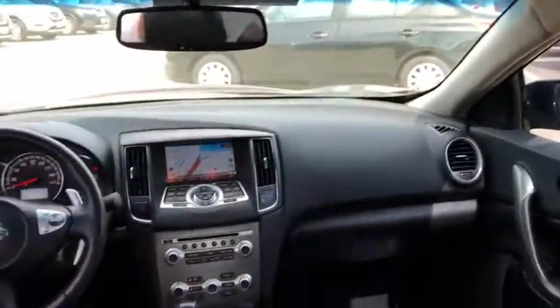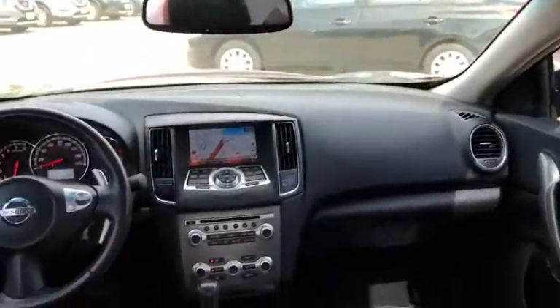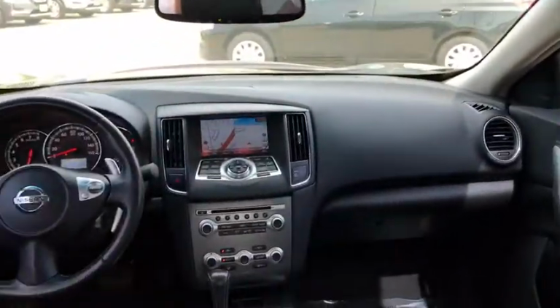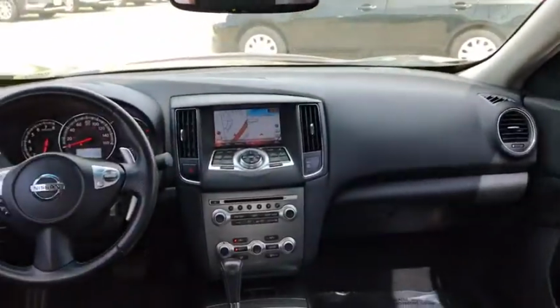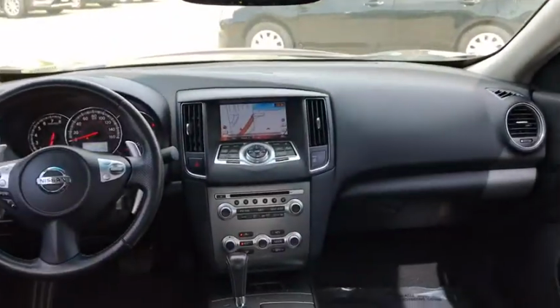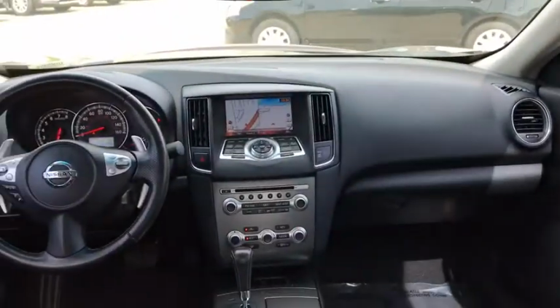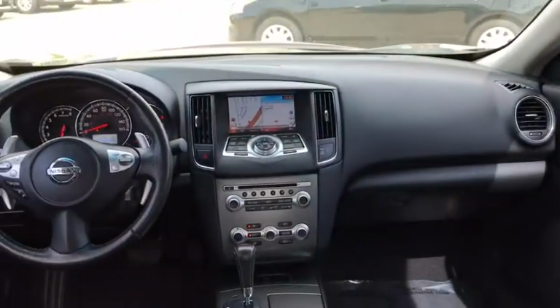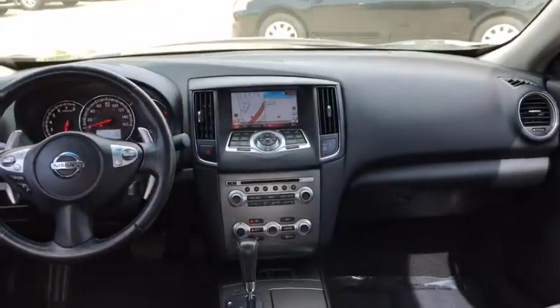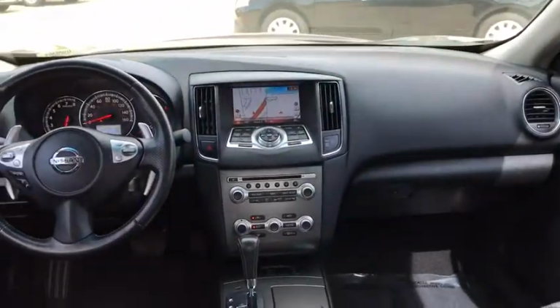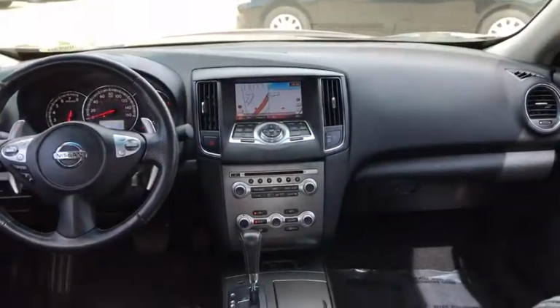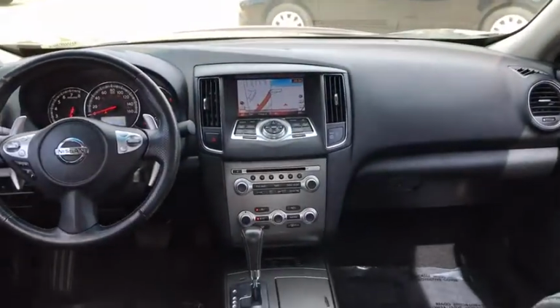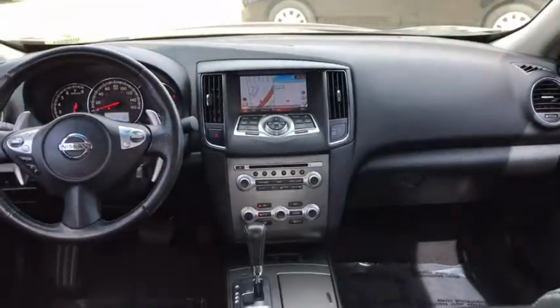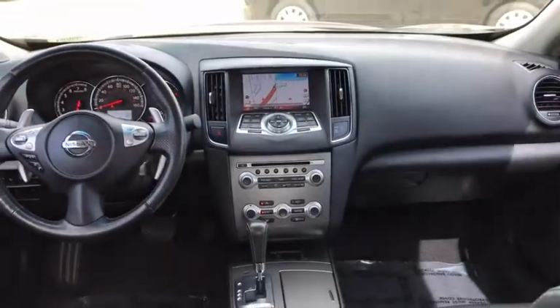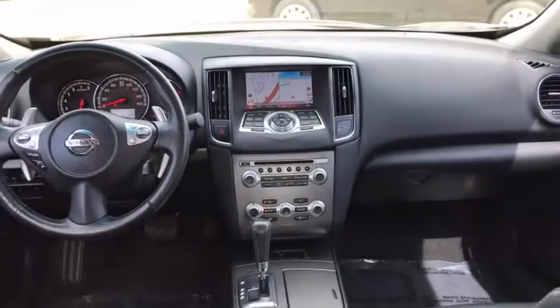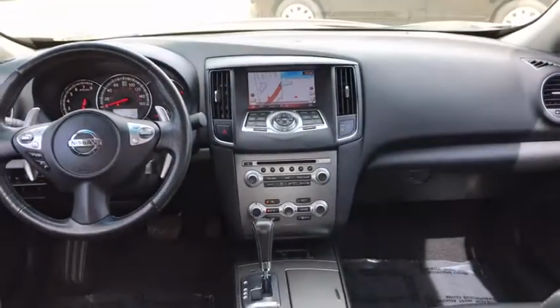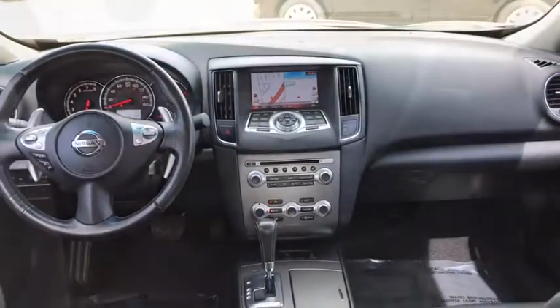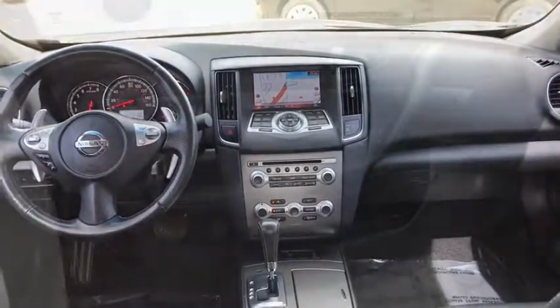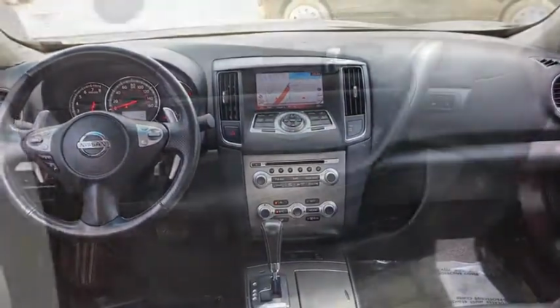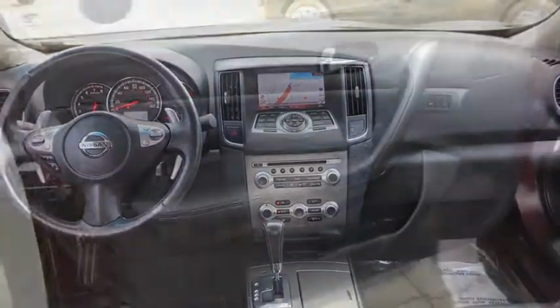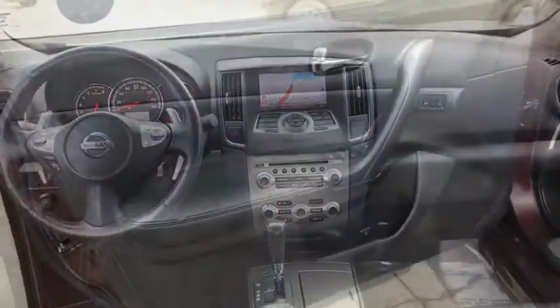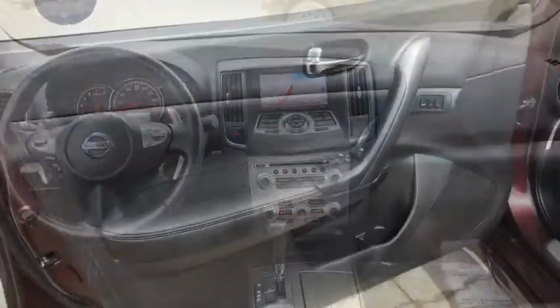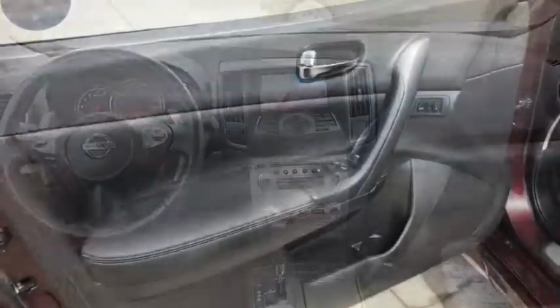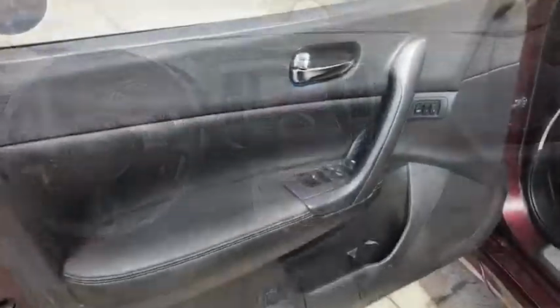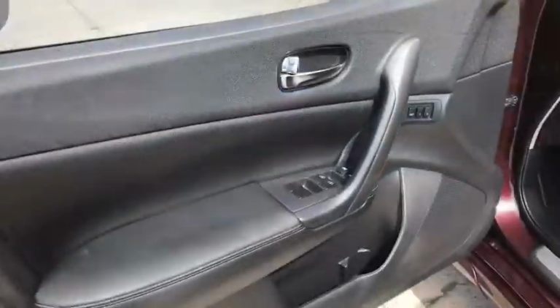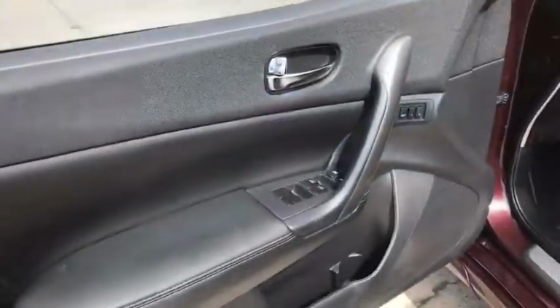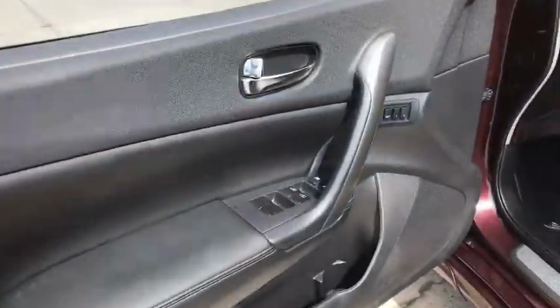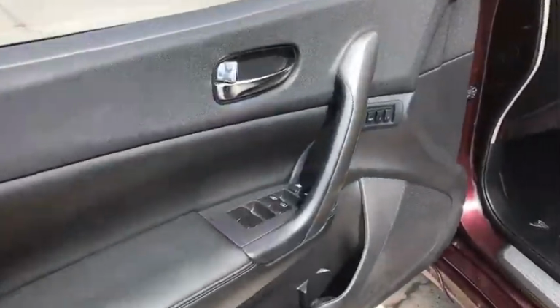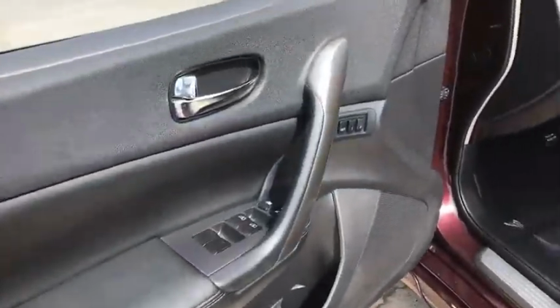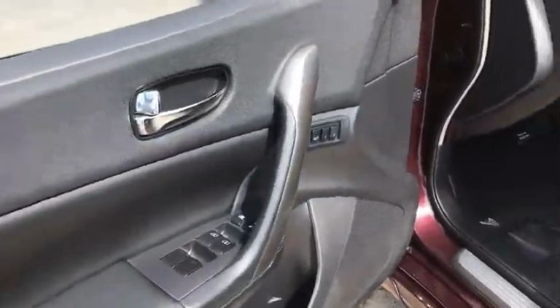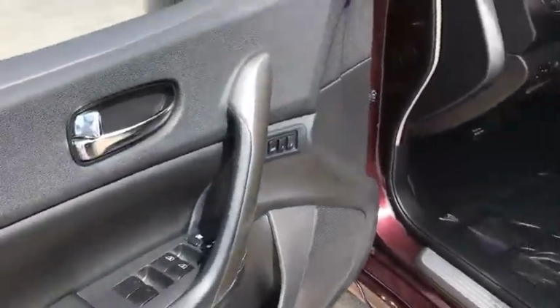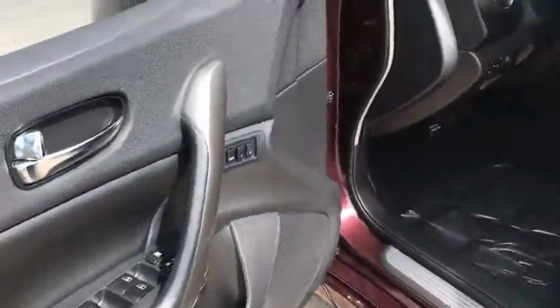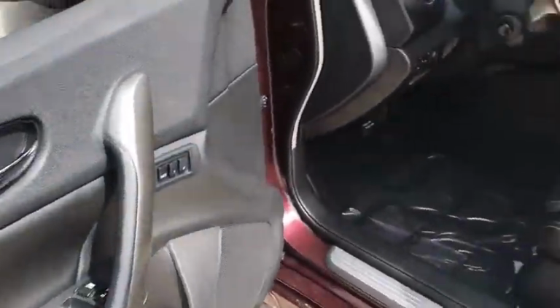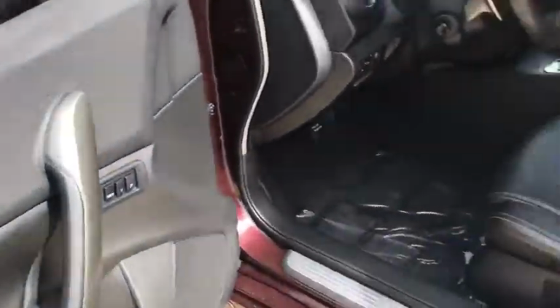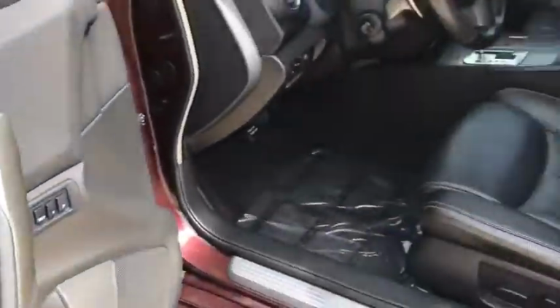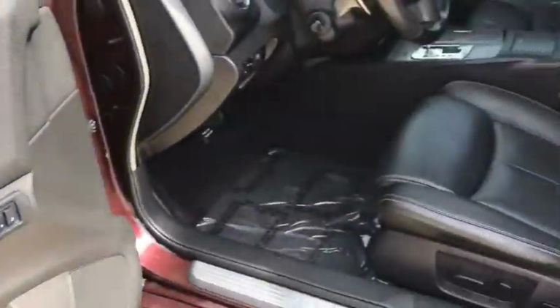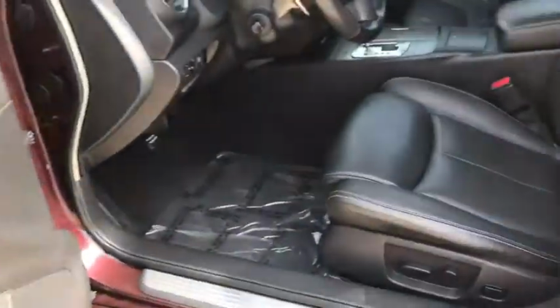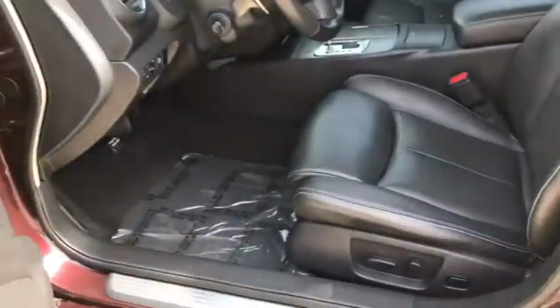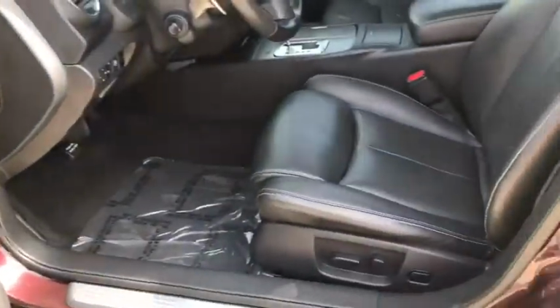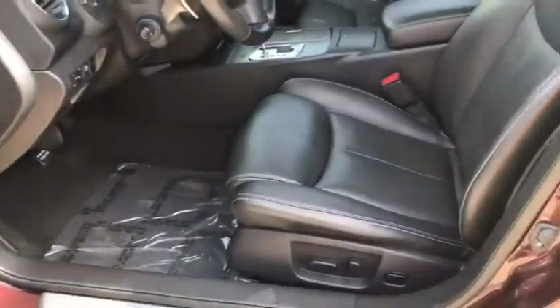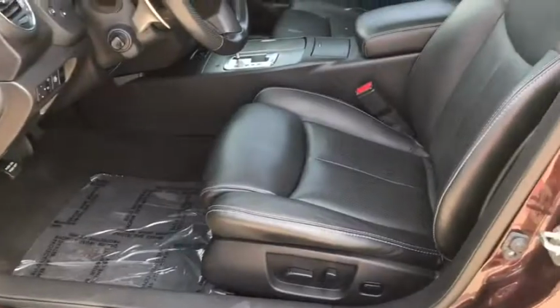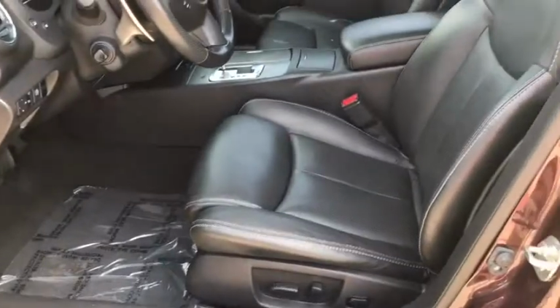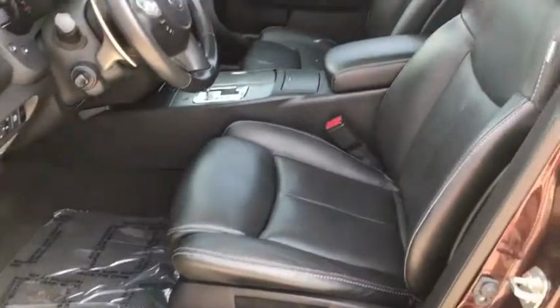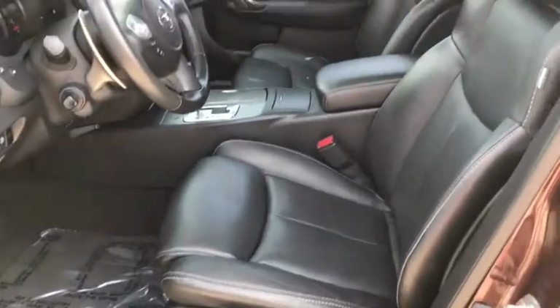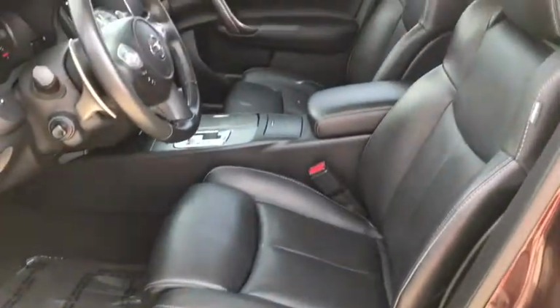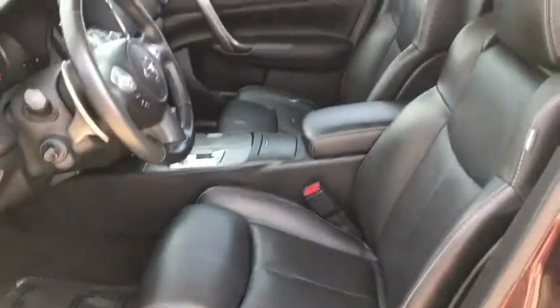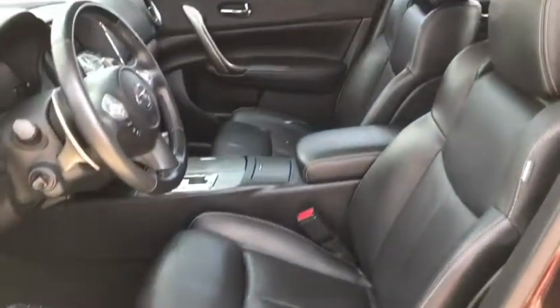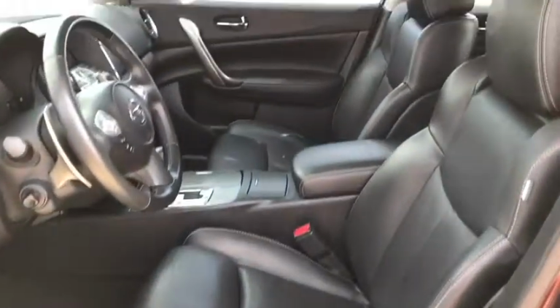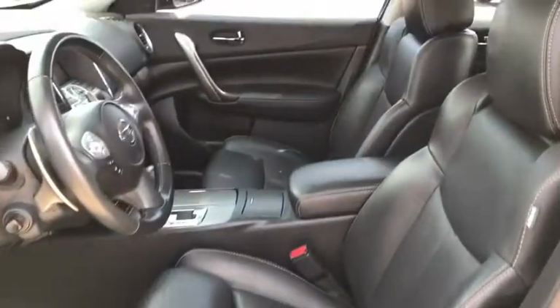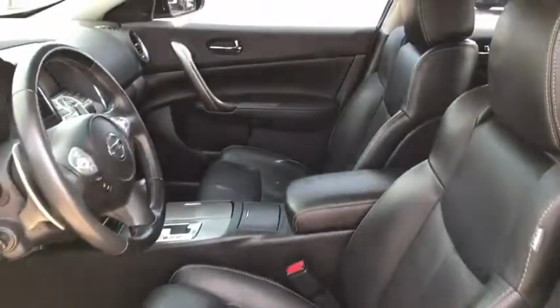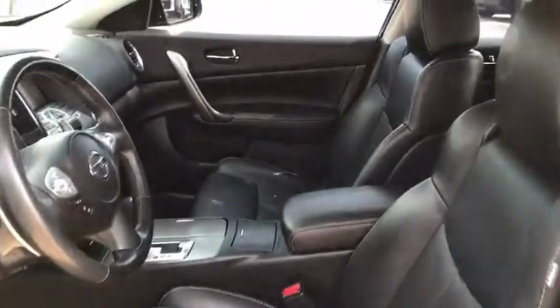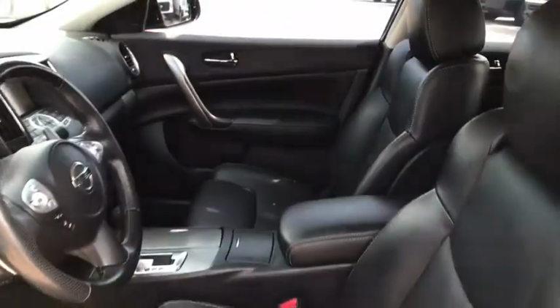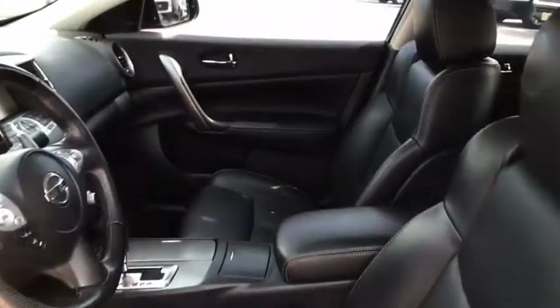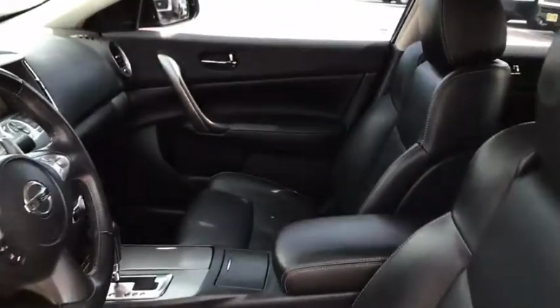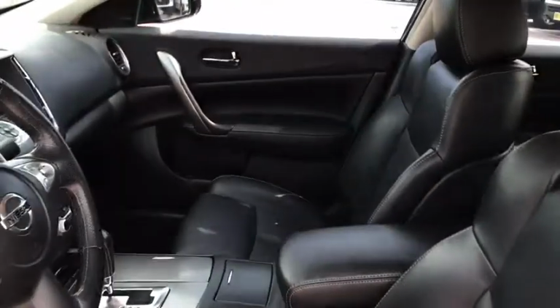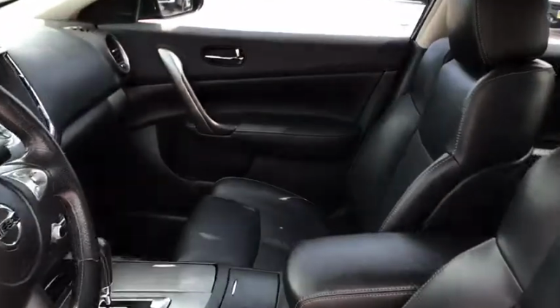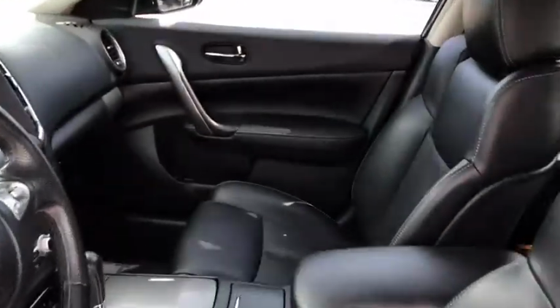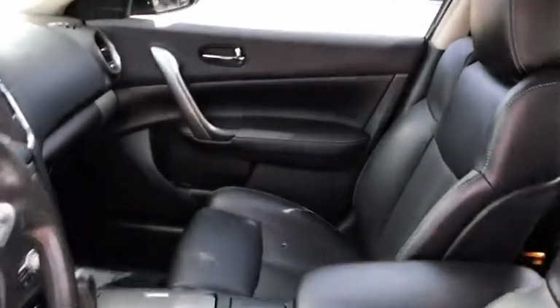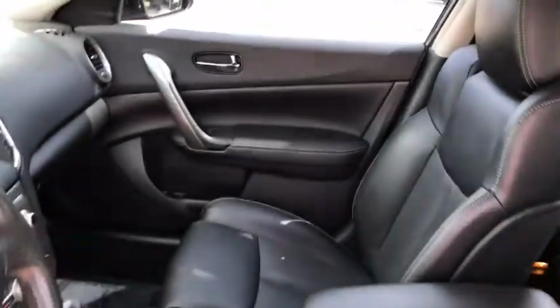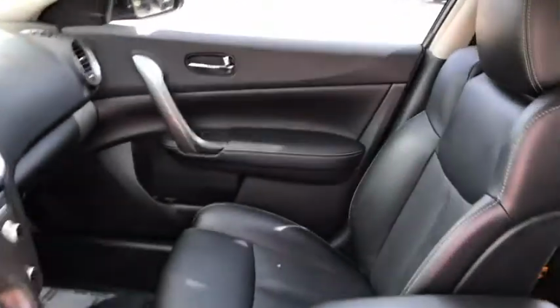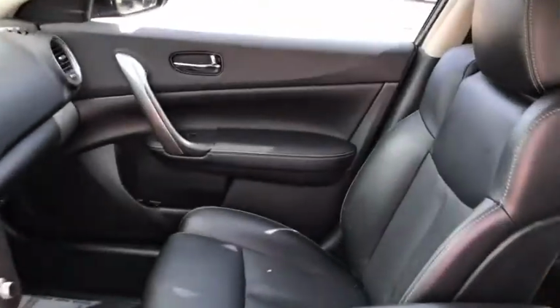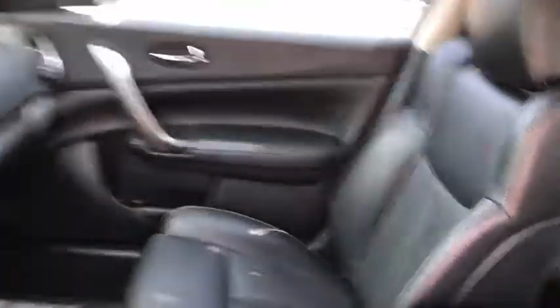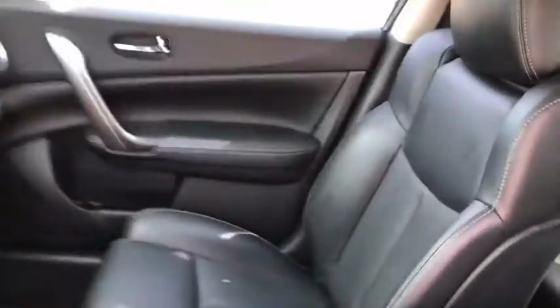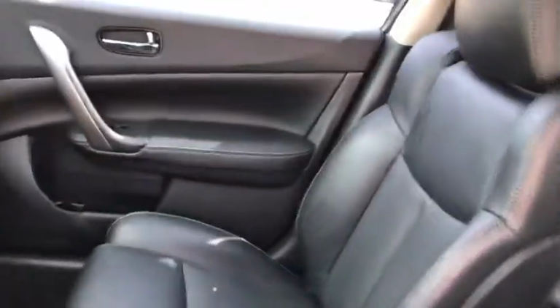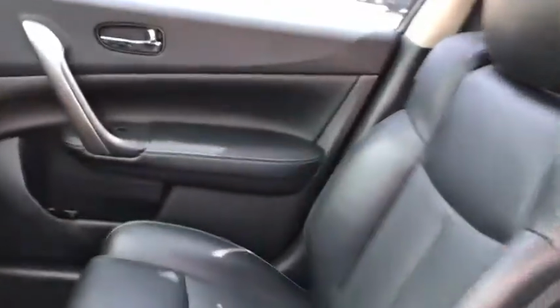Bluetooth, leather-wrapped steering wheel, adjustable steering wheel, power steering, cruise control, aluminum wheels, and keyless start.